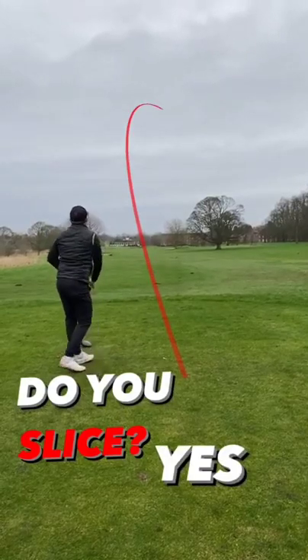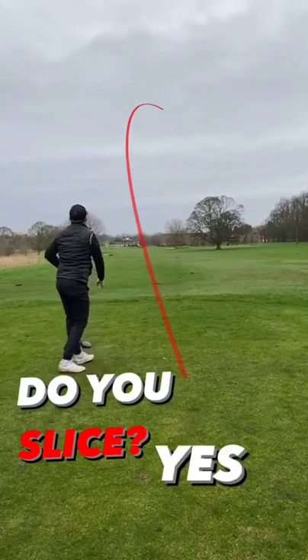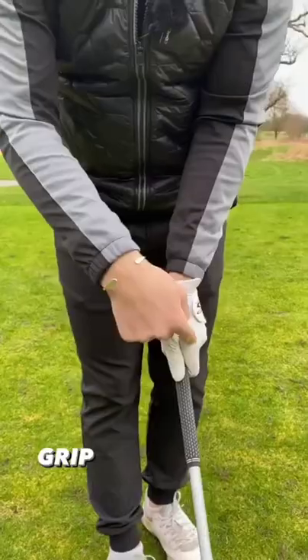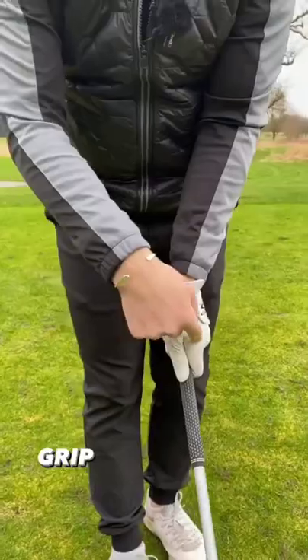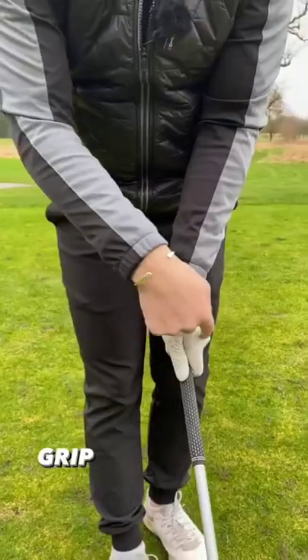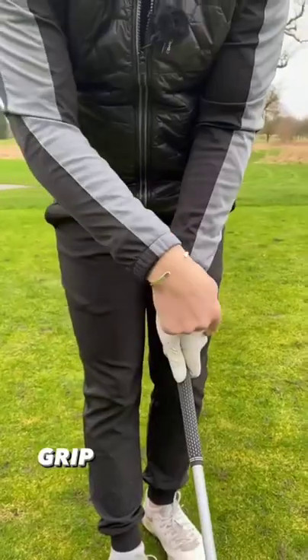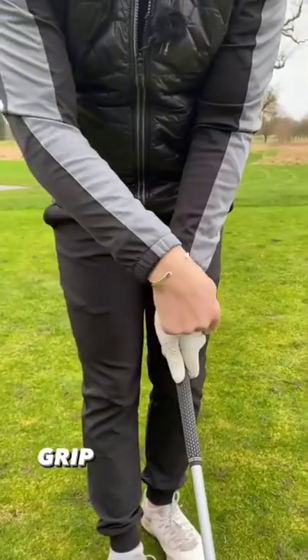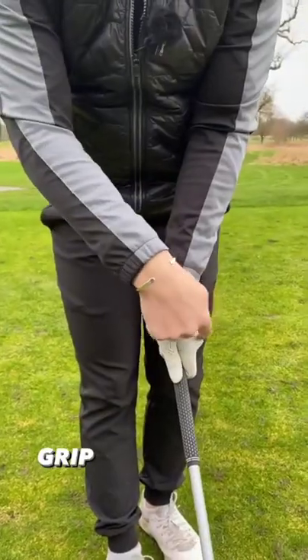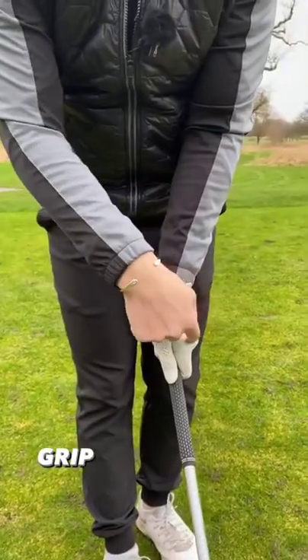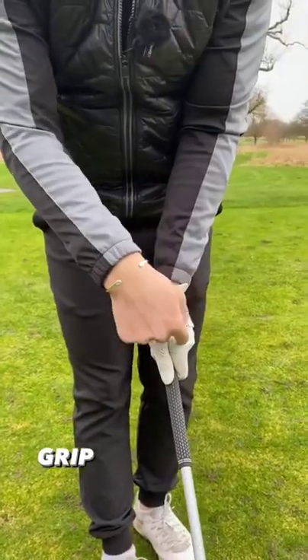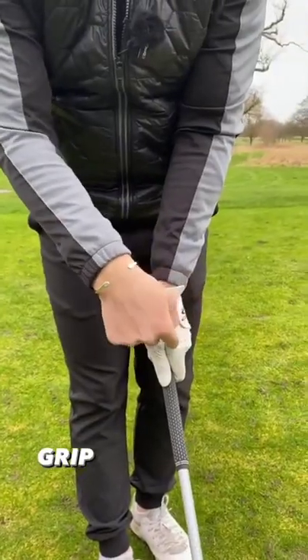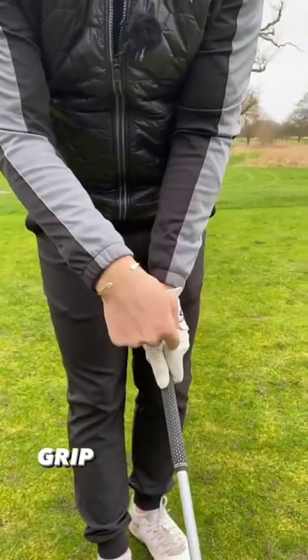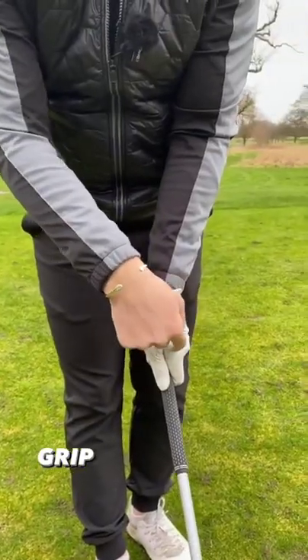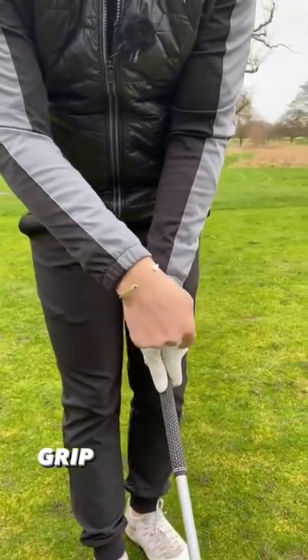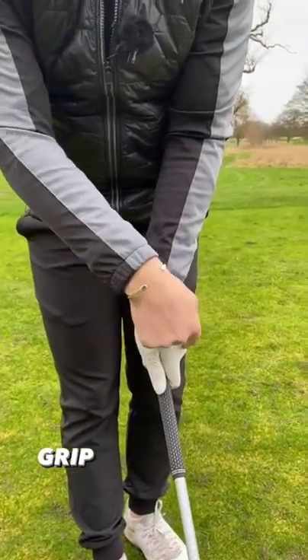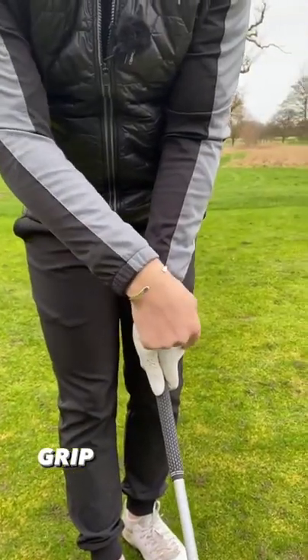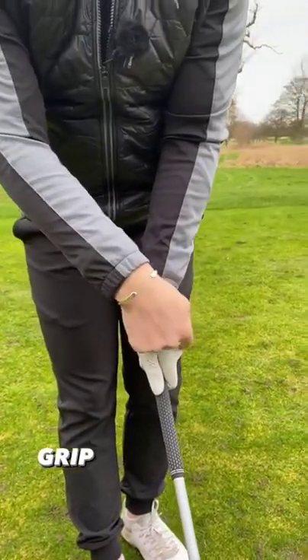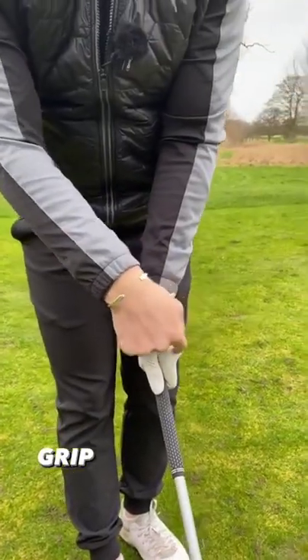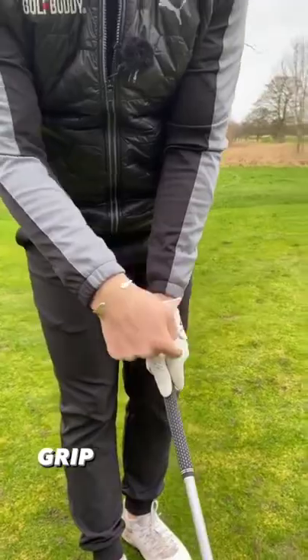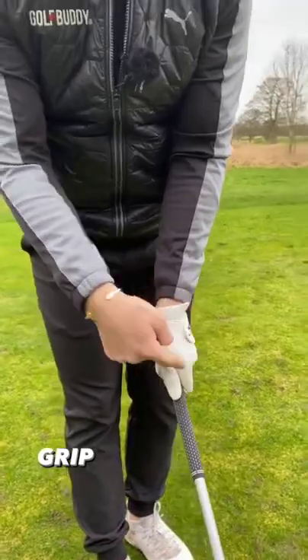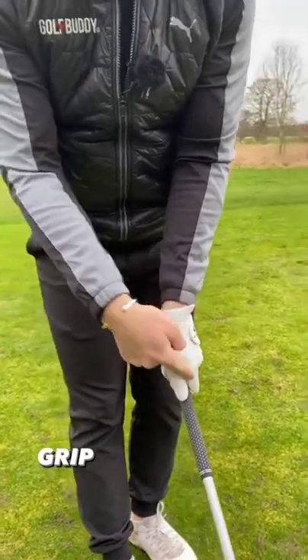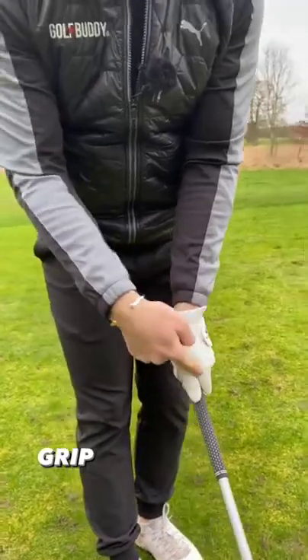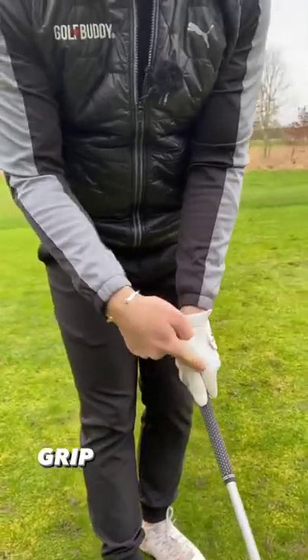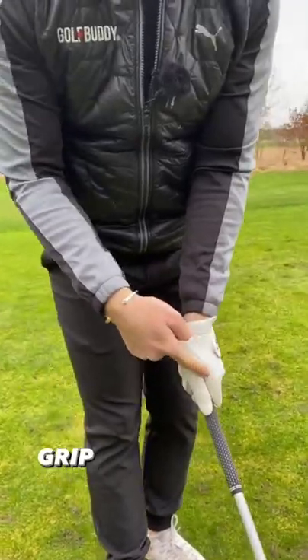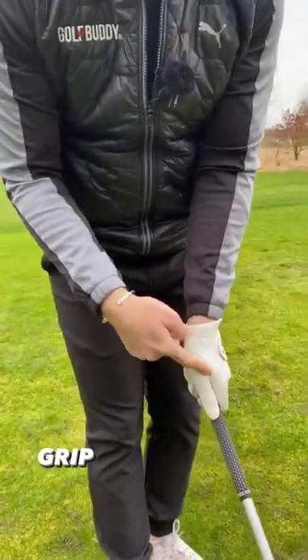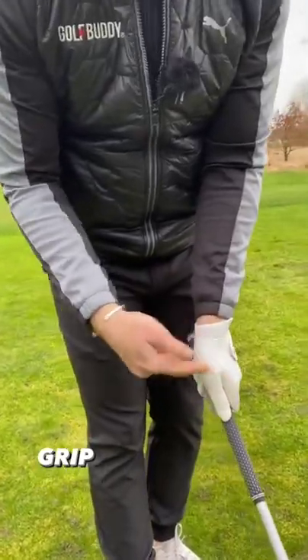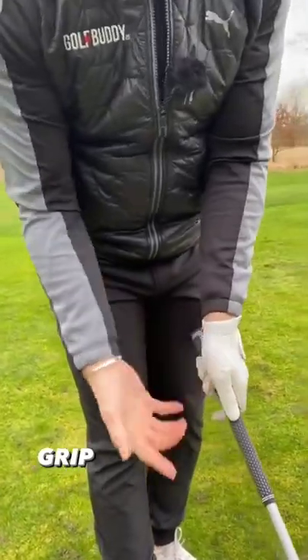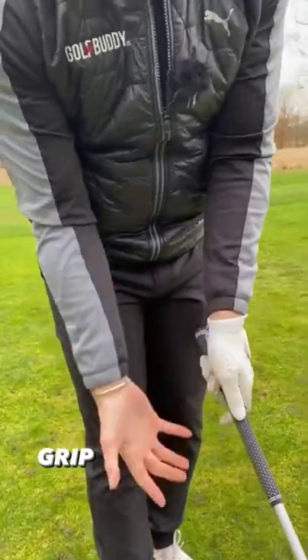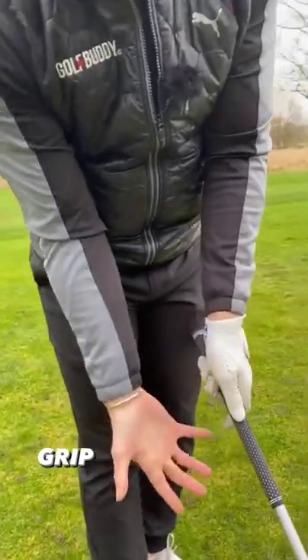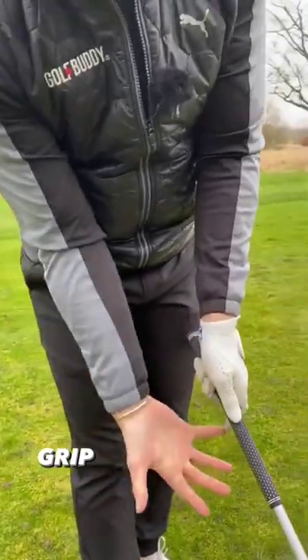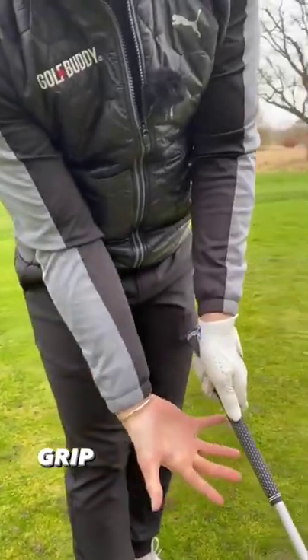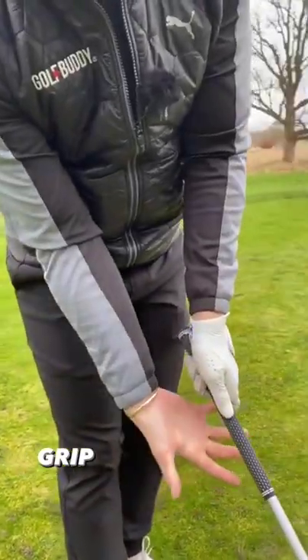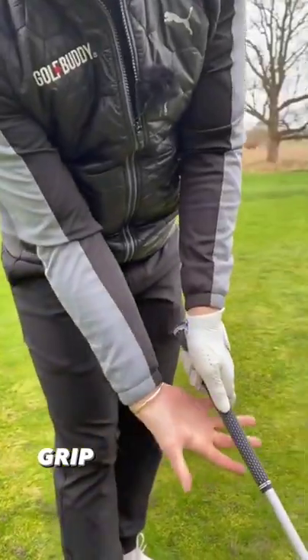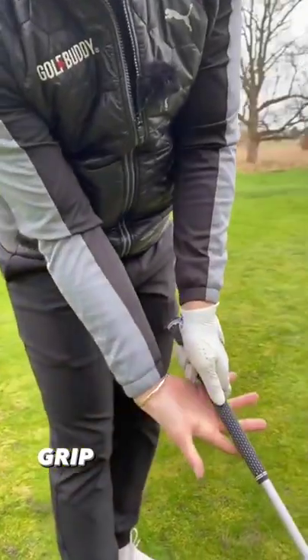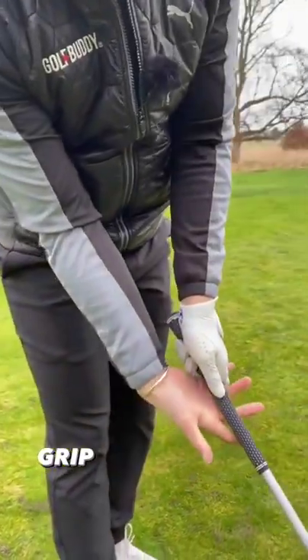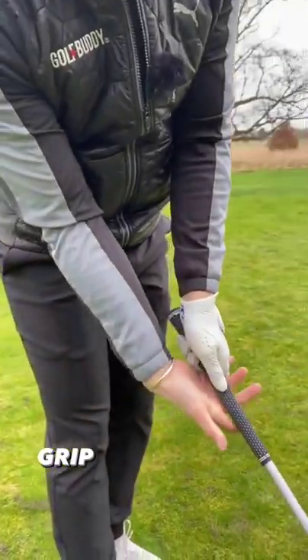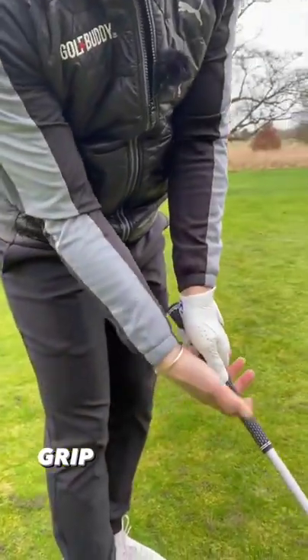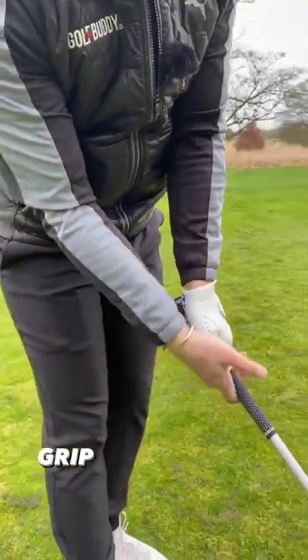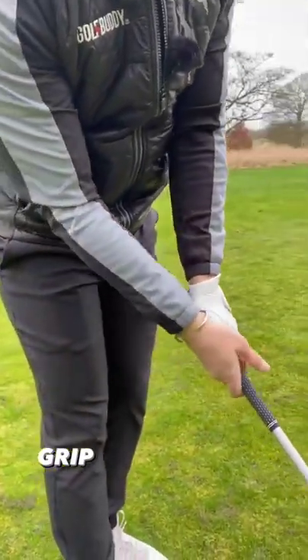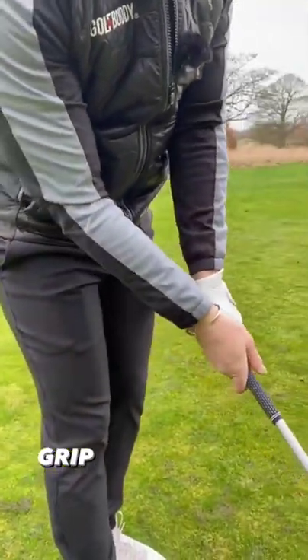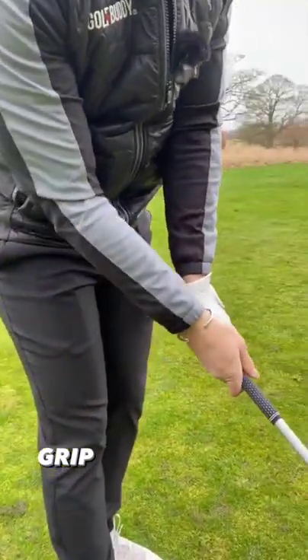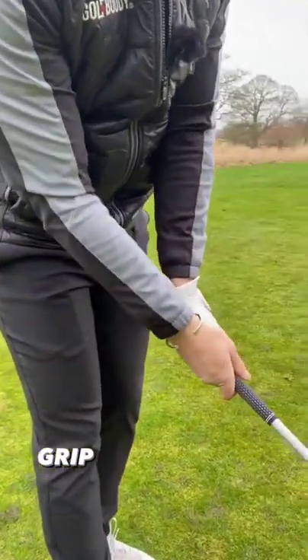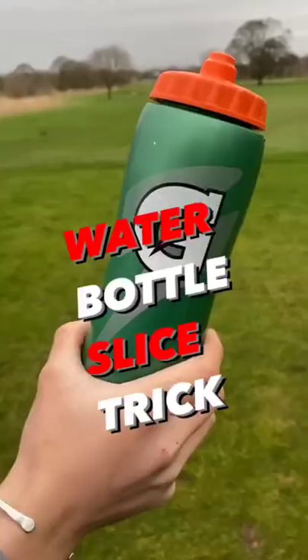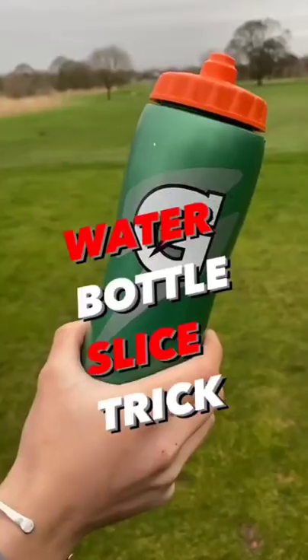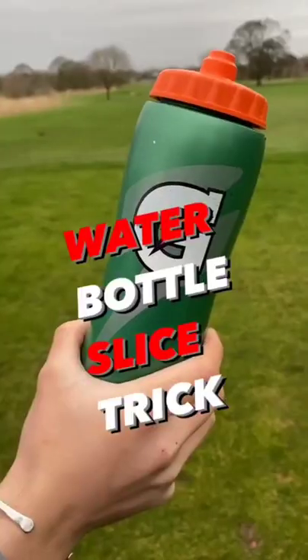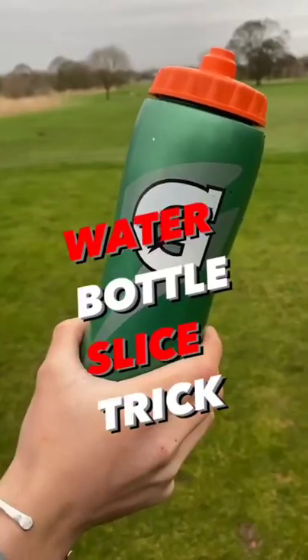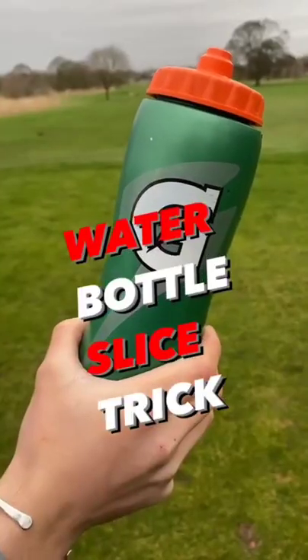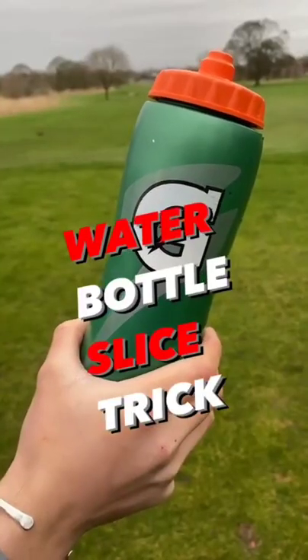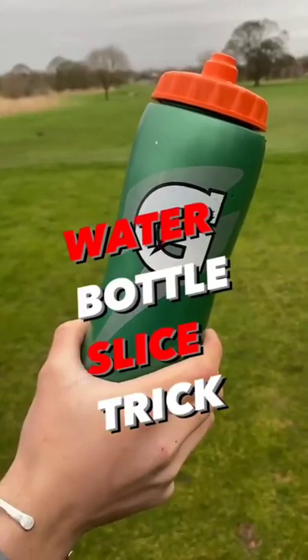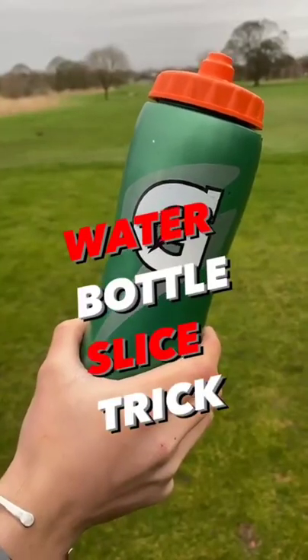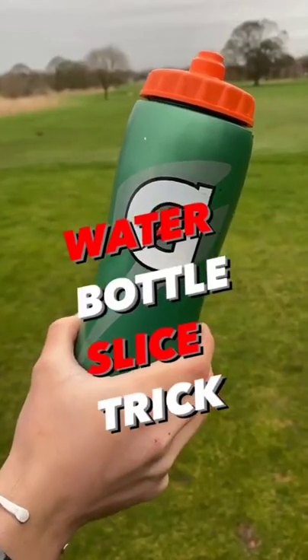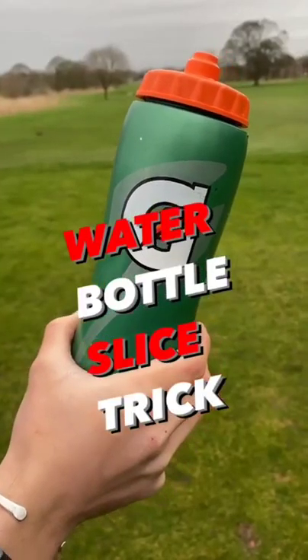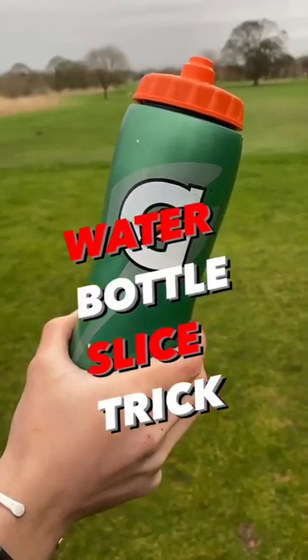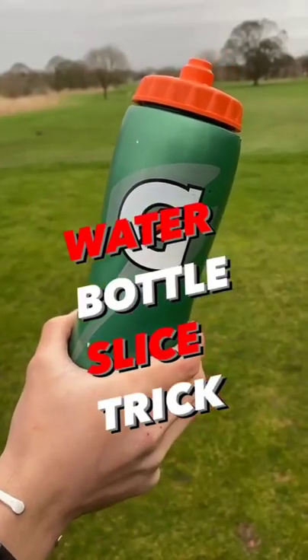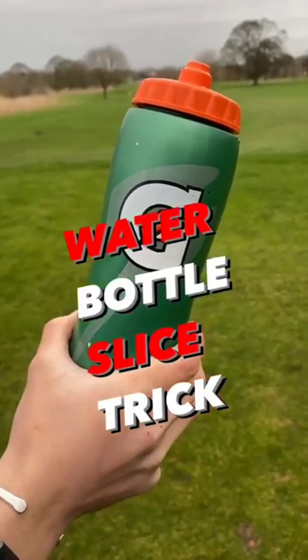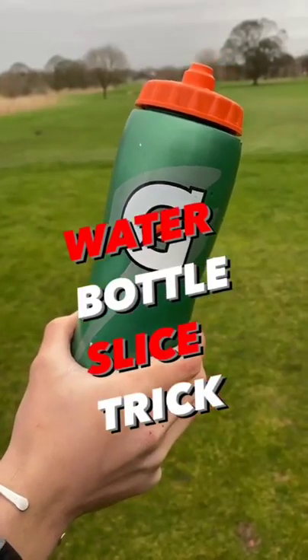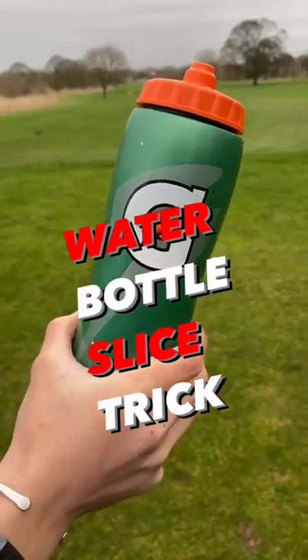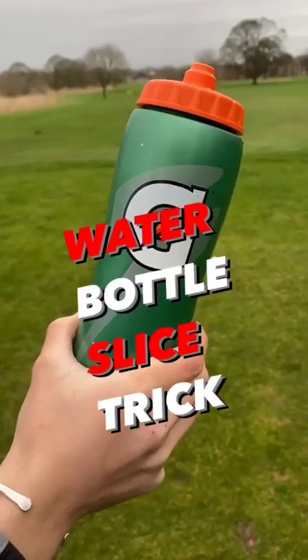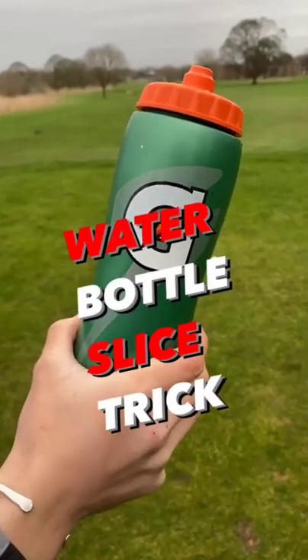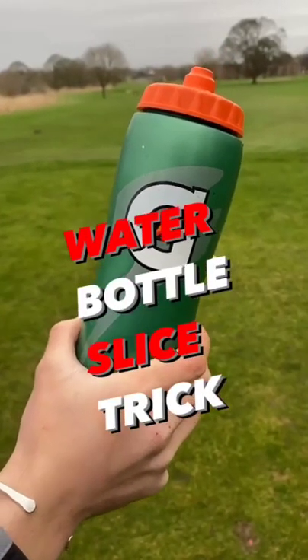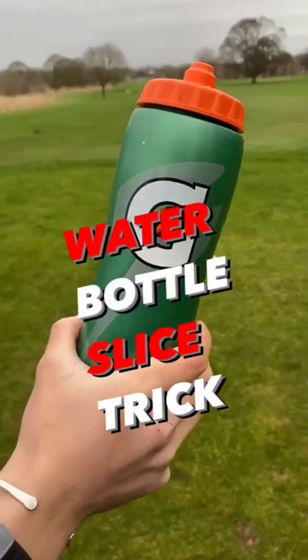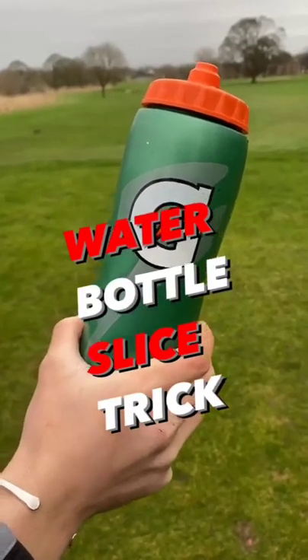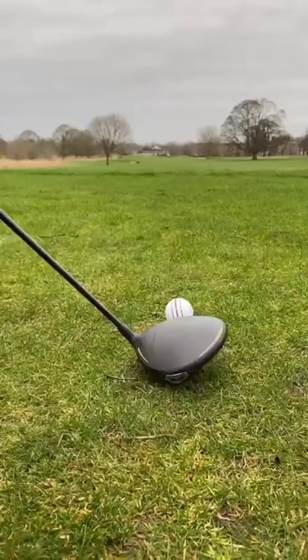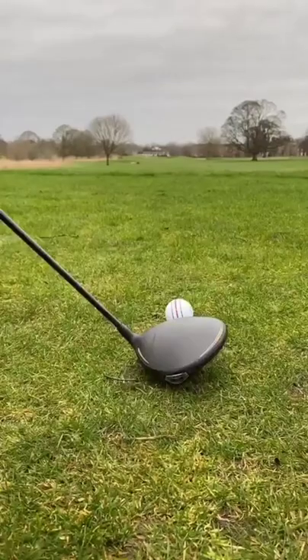First things first, sort out your grip. You need to make it stronger. So two and a half knuckles, crease on your glove hand, point into your right shoulder, place it in your fingers and your right hand too.